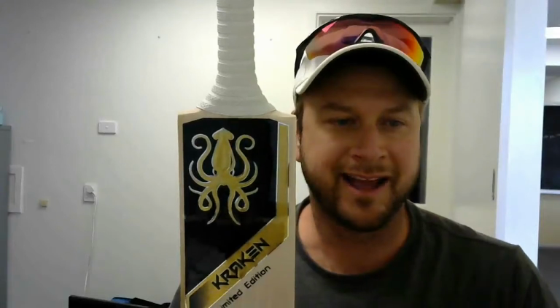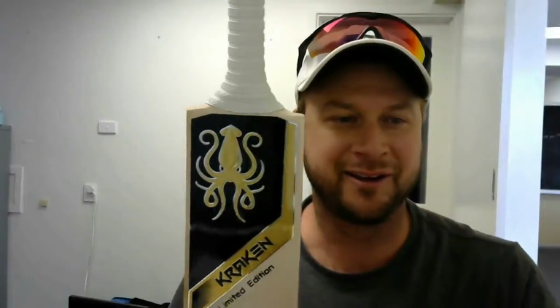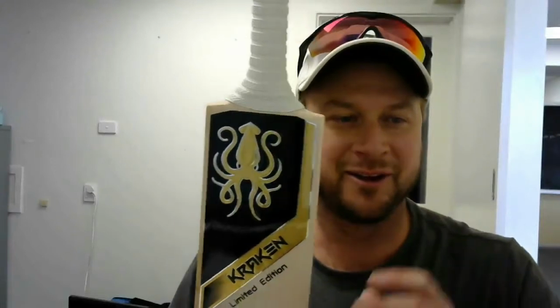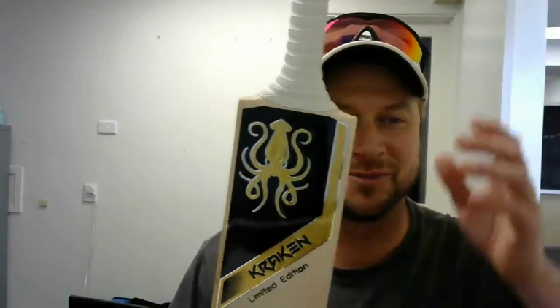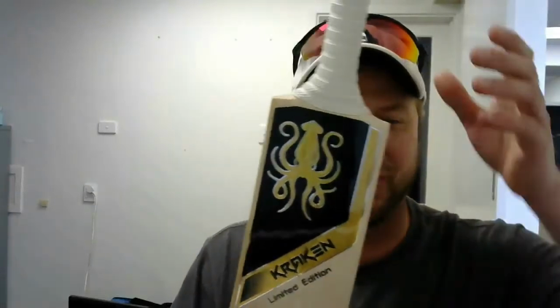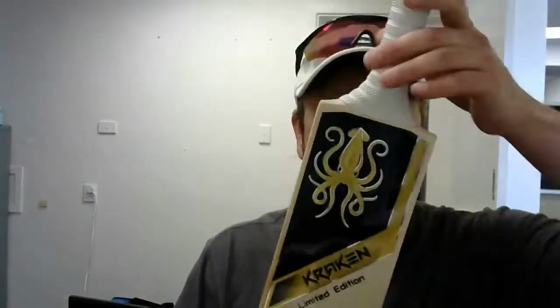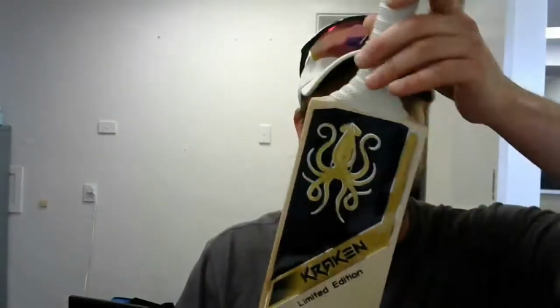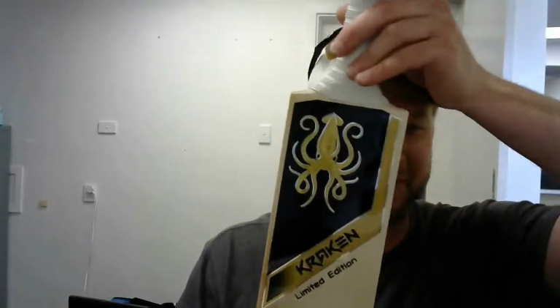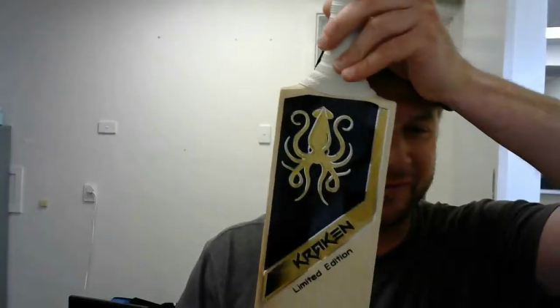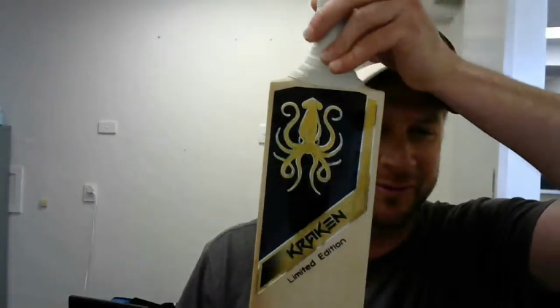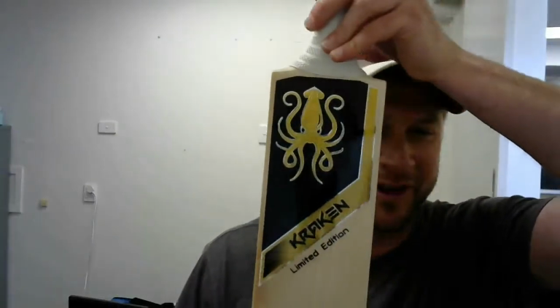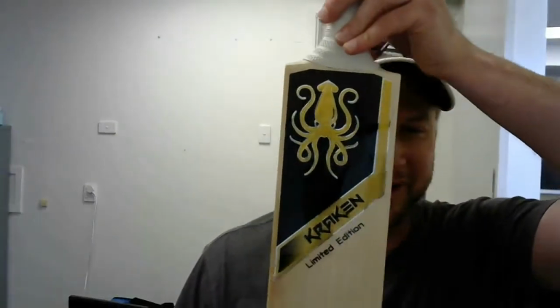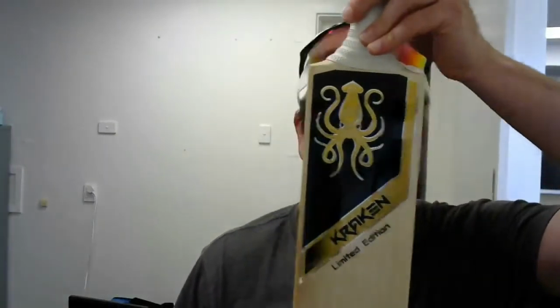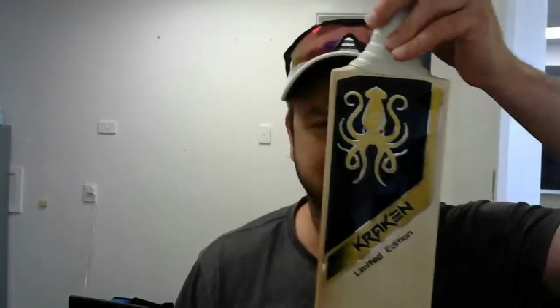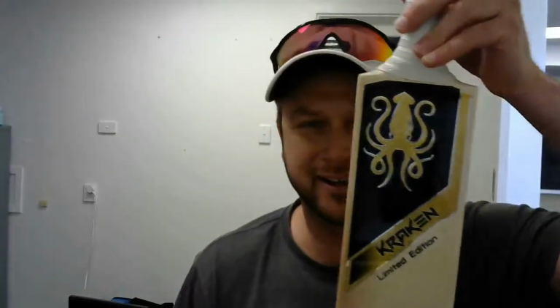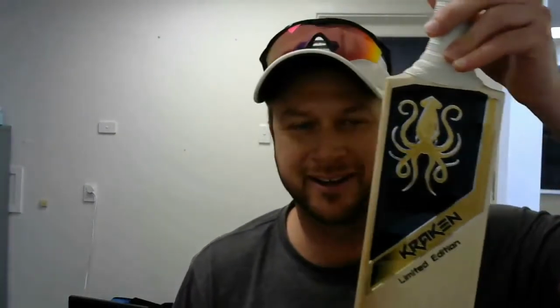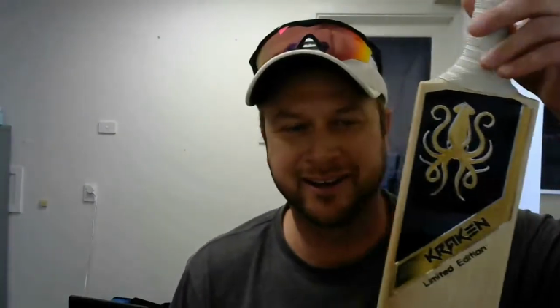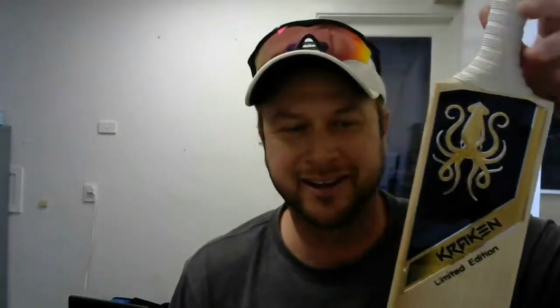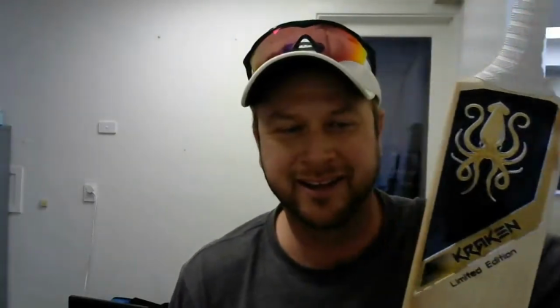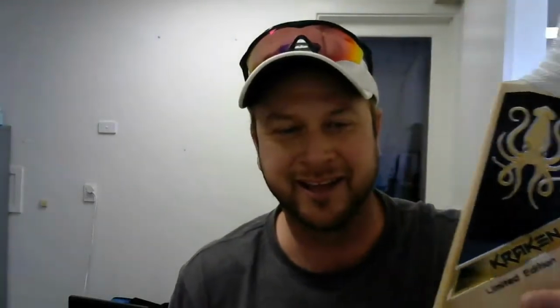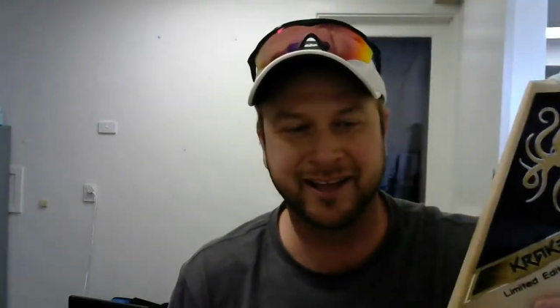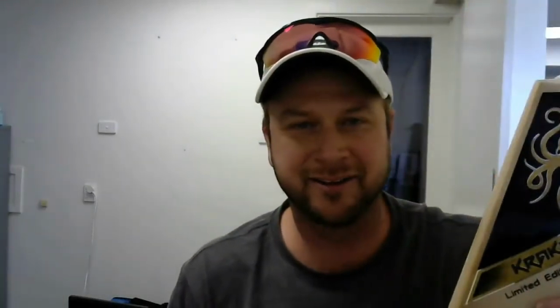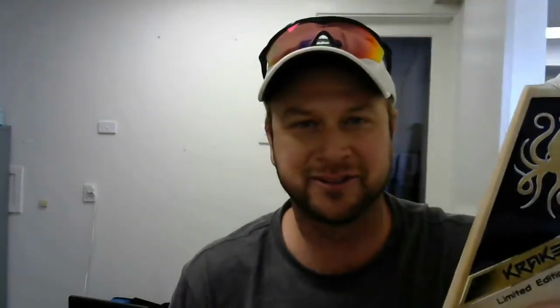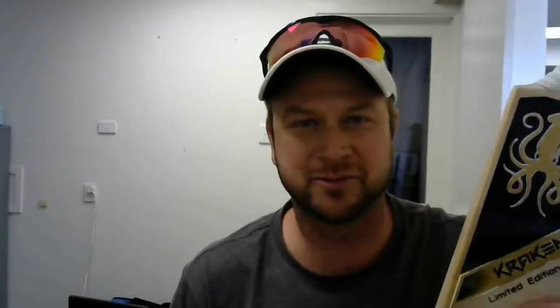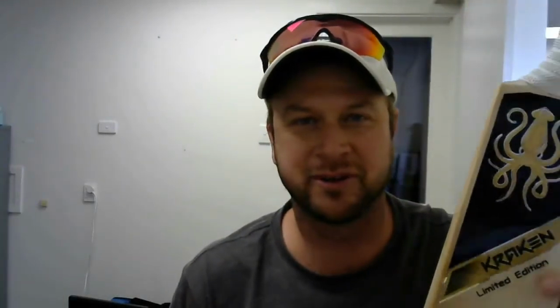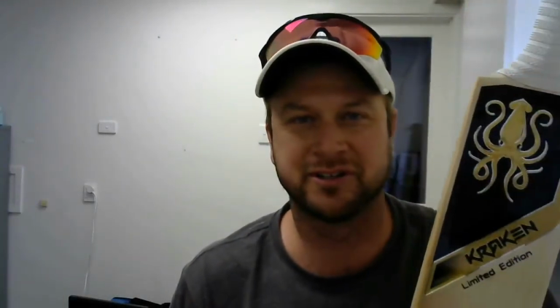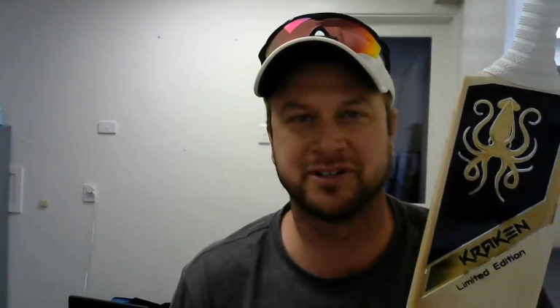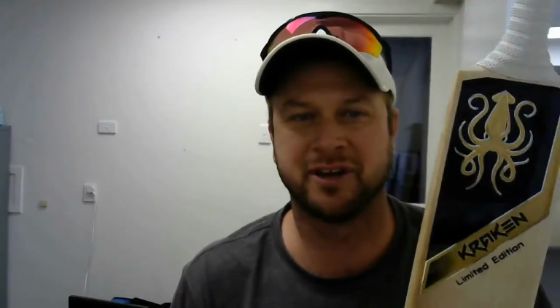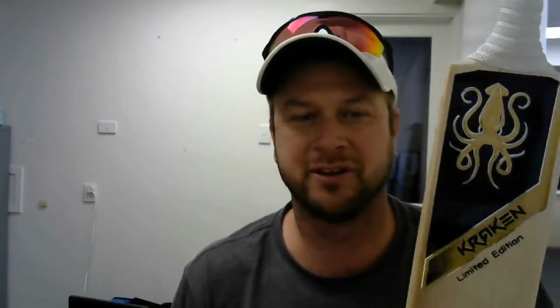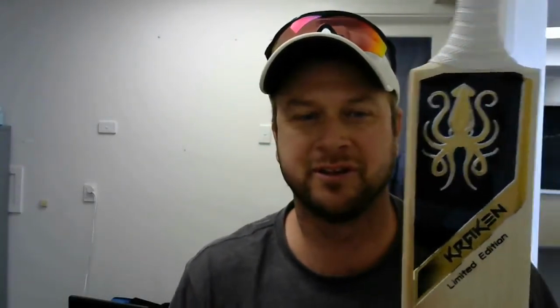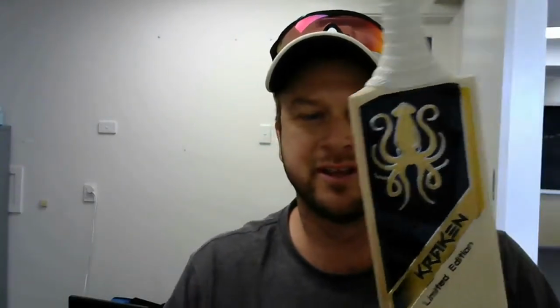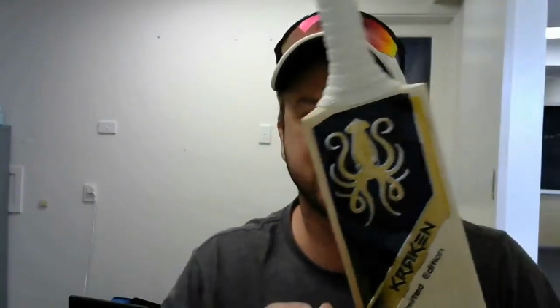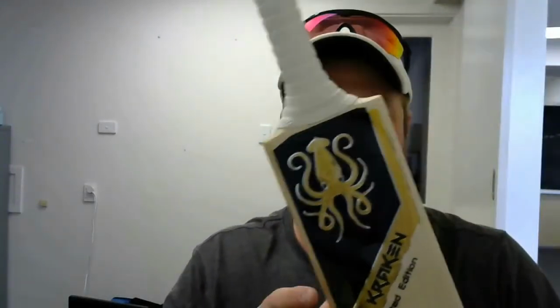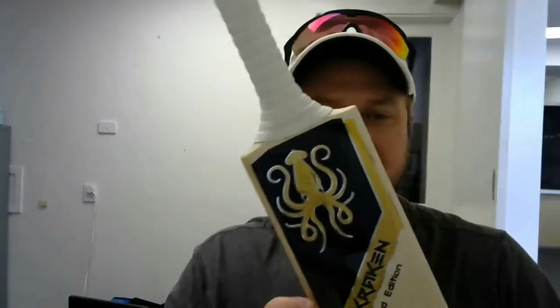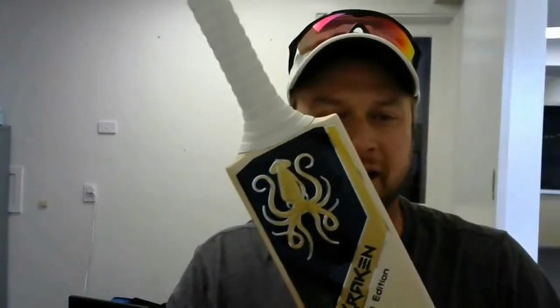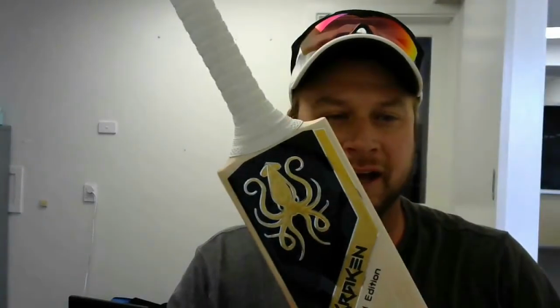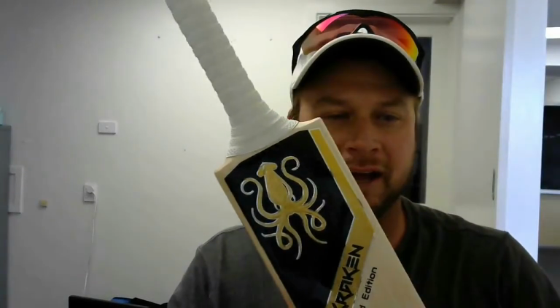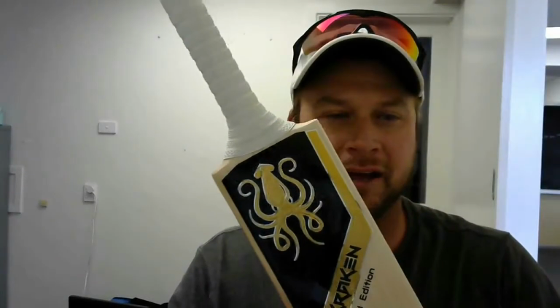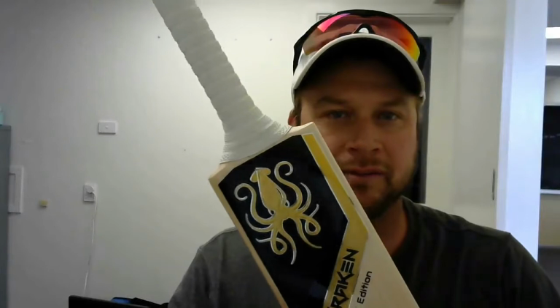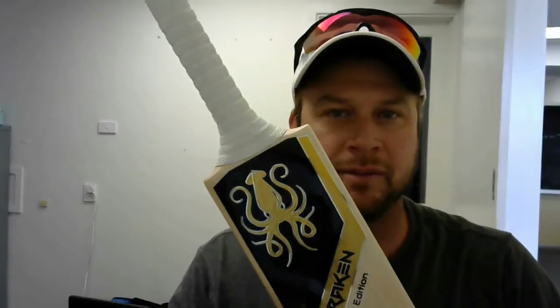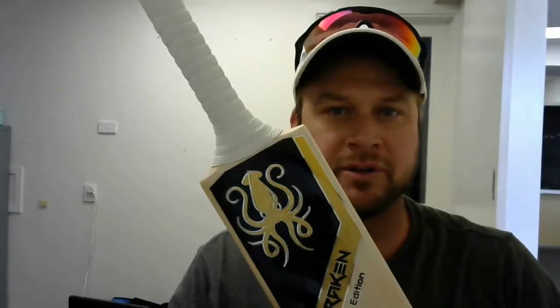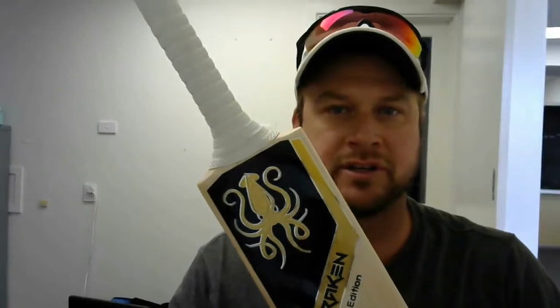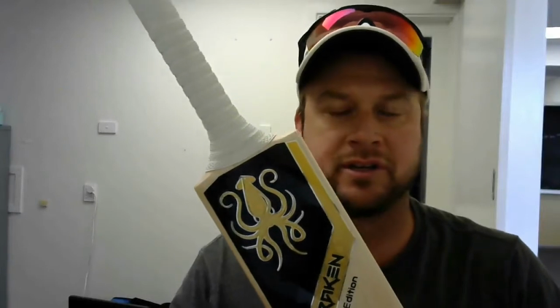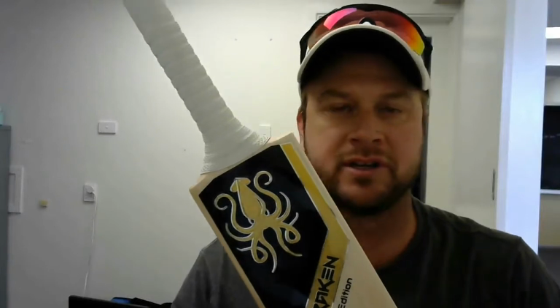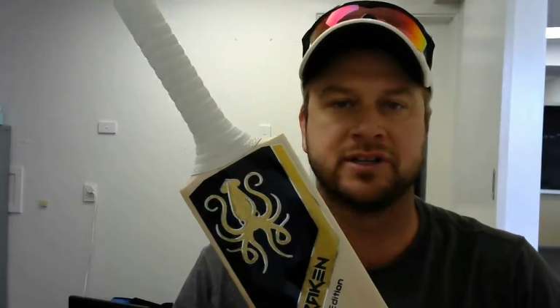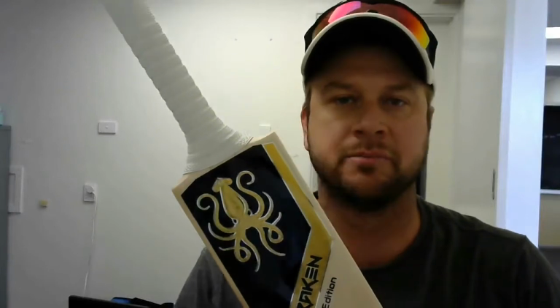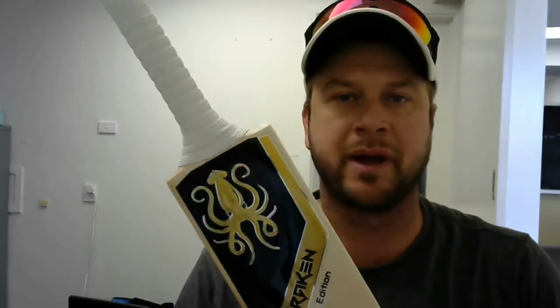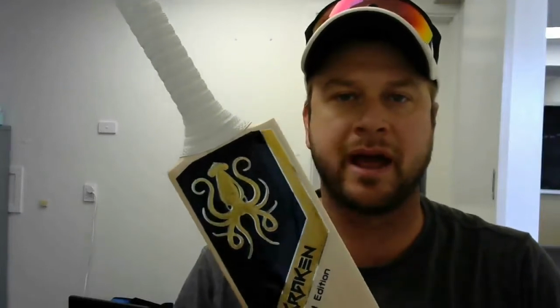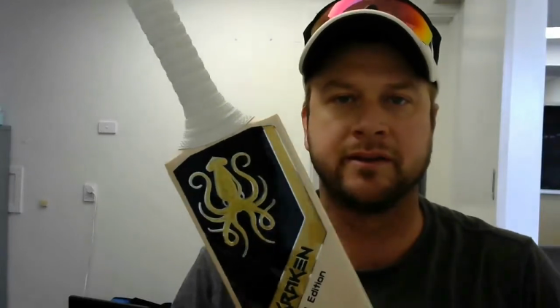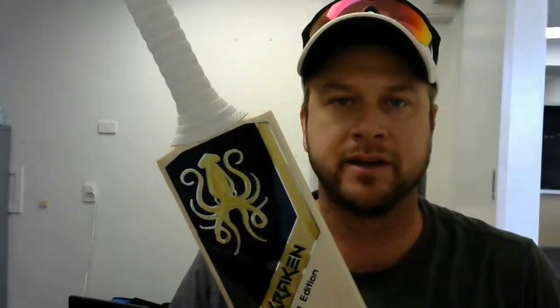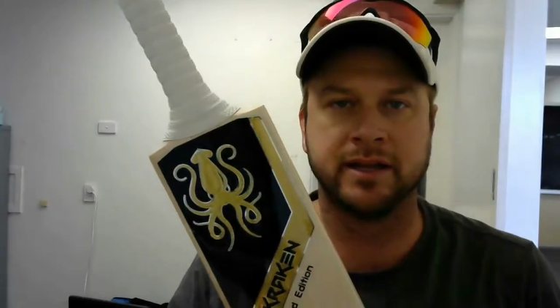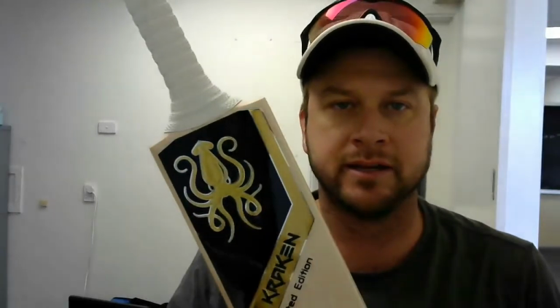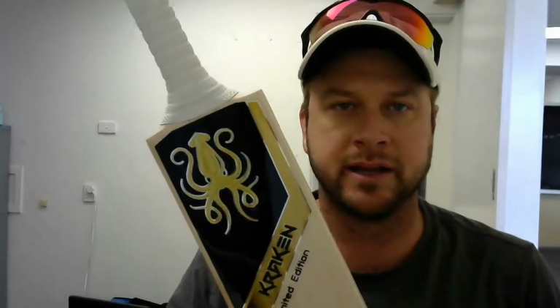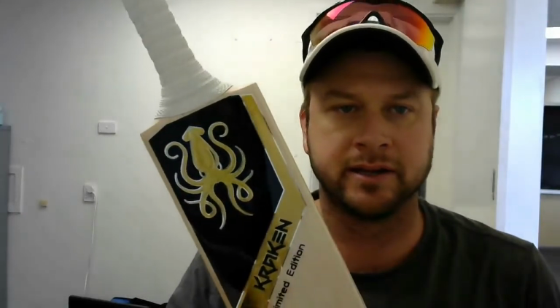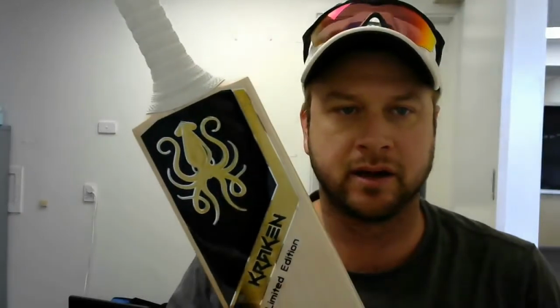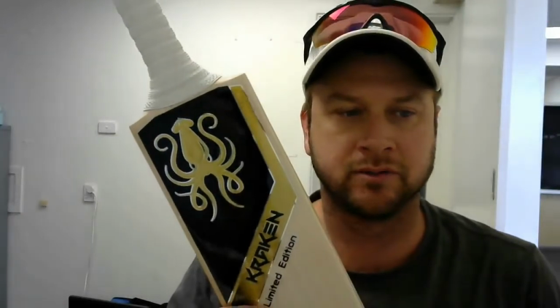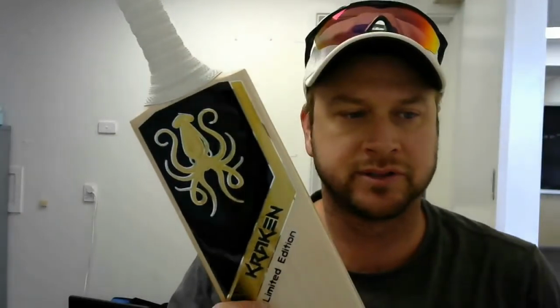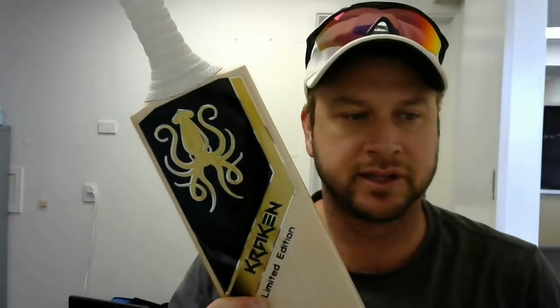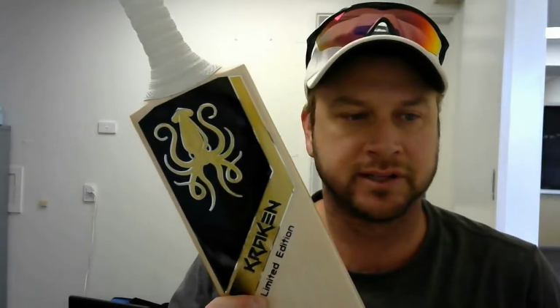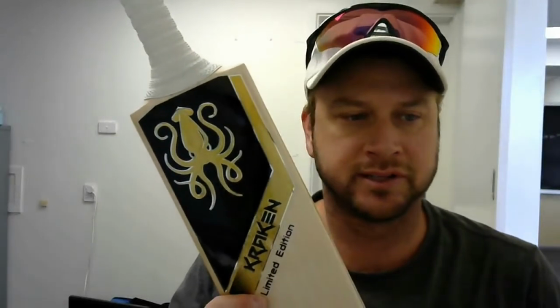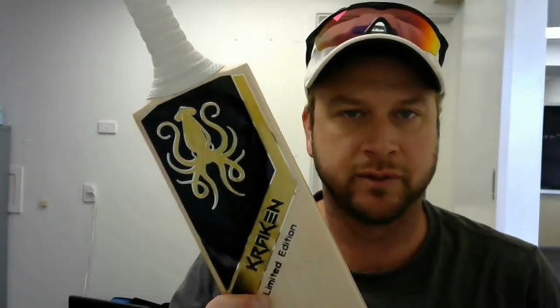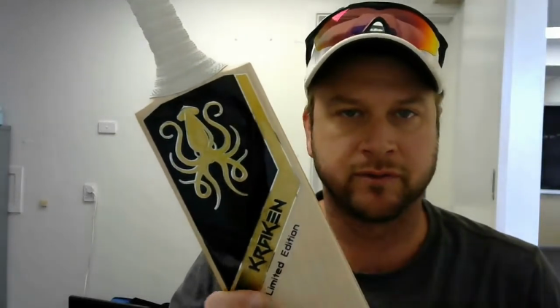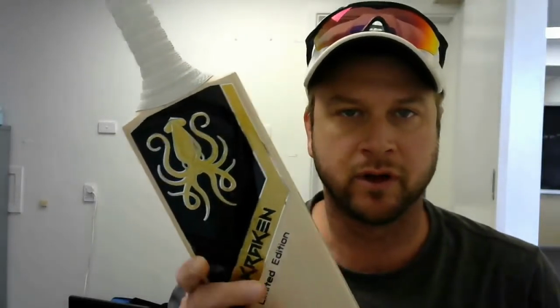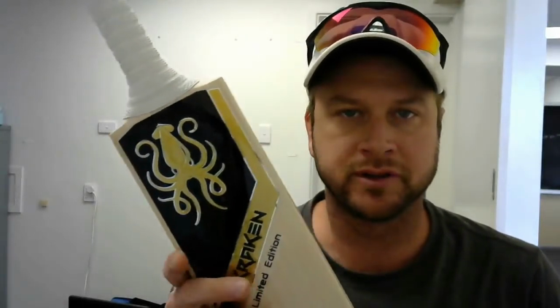Hey guys, Michael here from Crackin' Cricket. I just wanted to show you the limited edition bat in gold stickers that we've got.